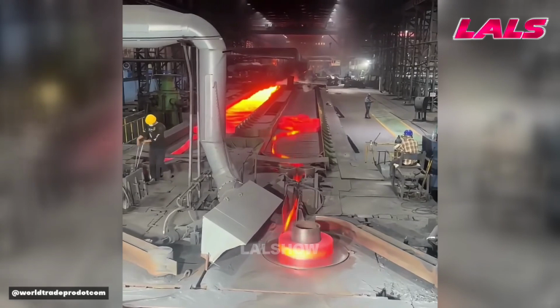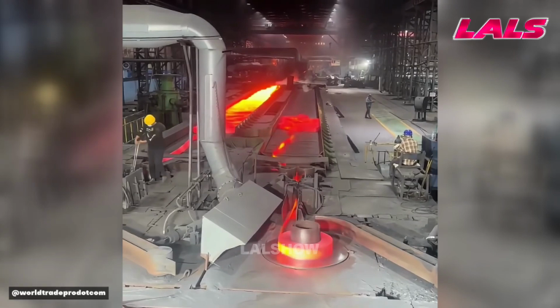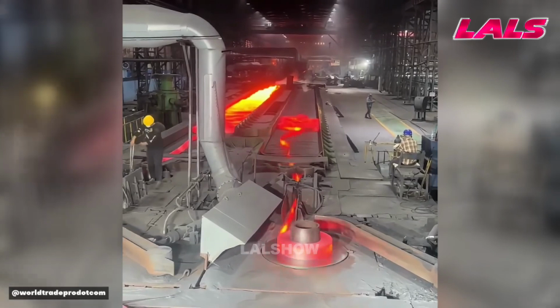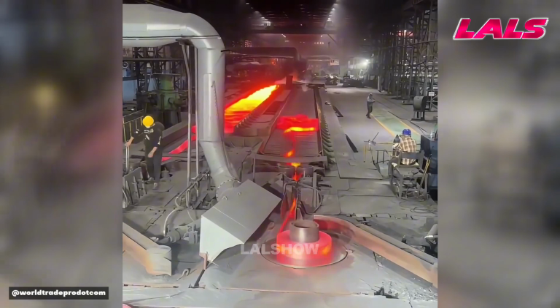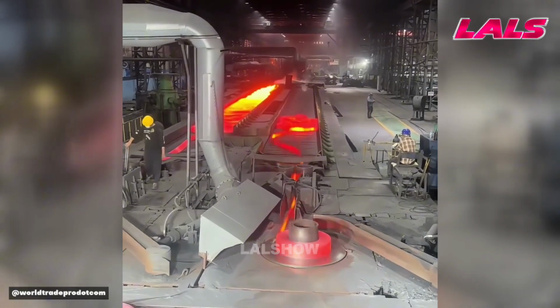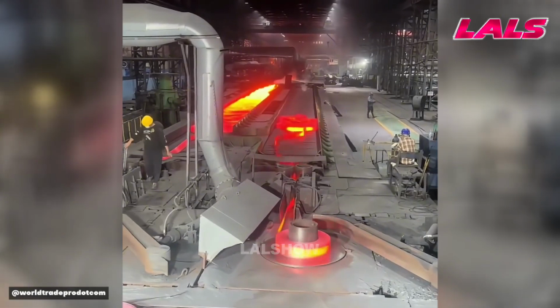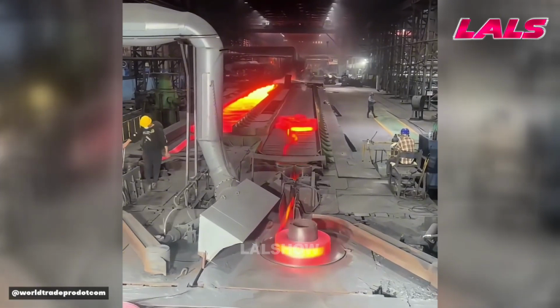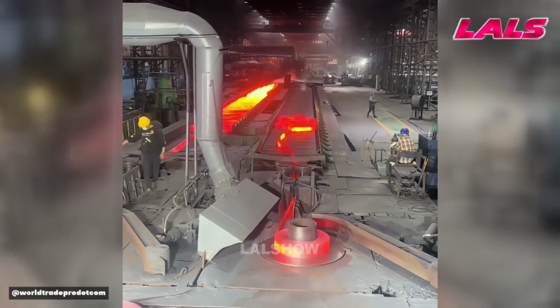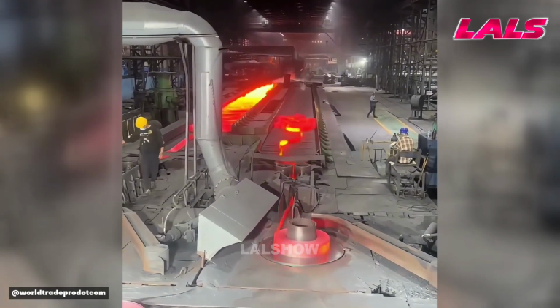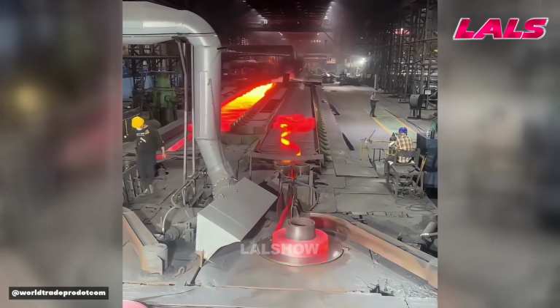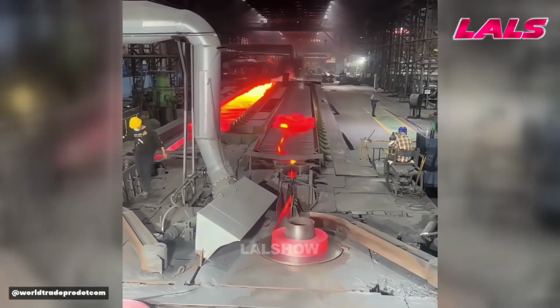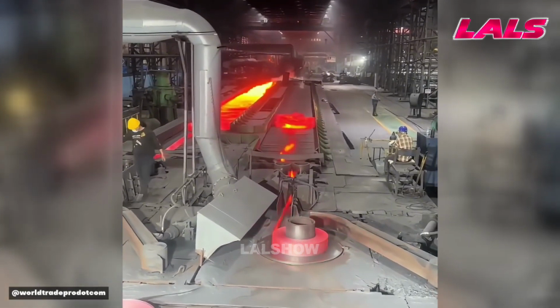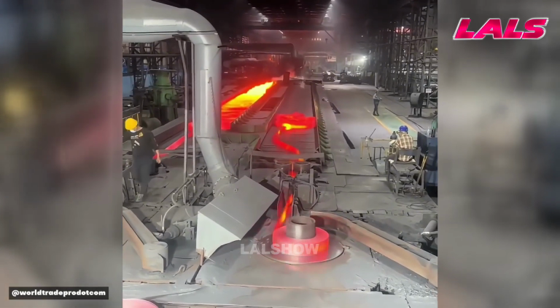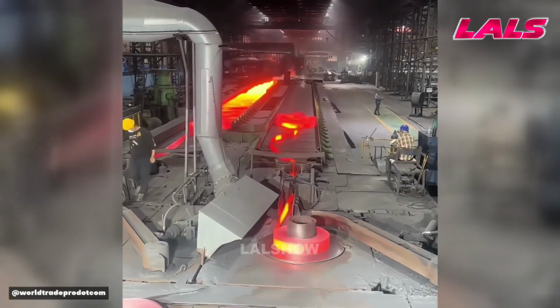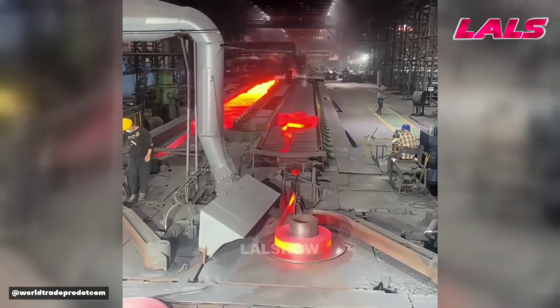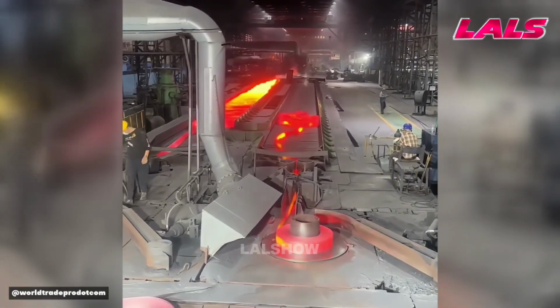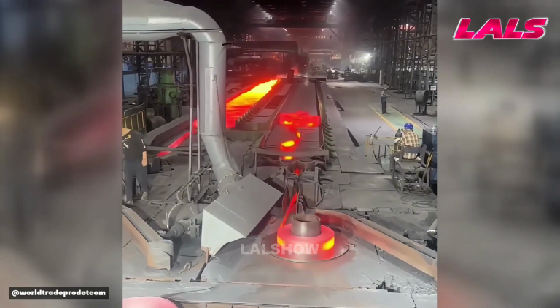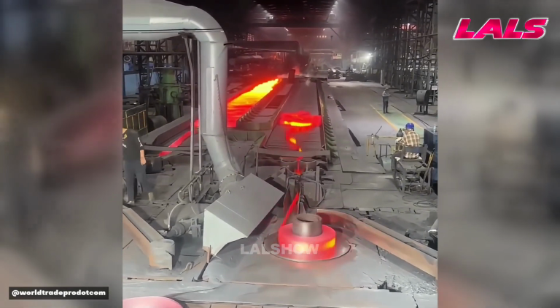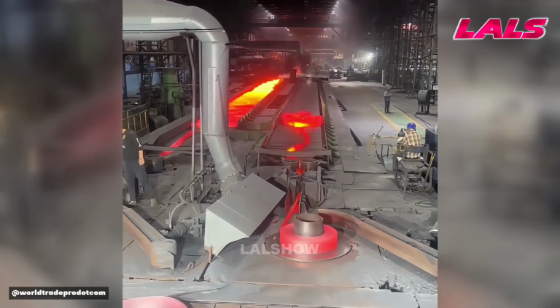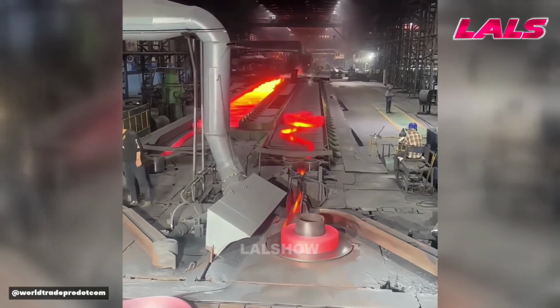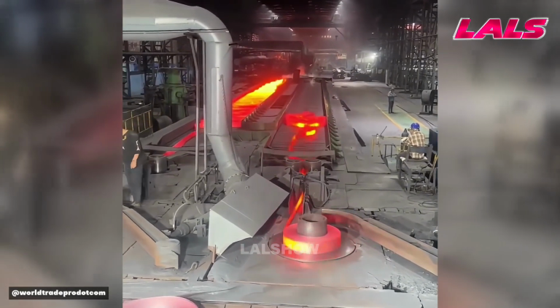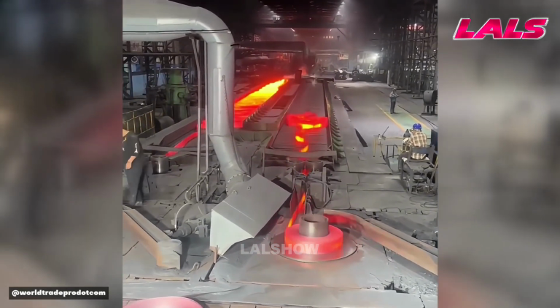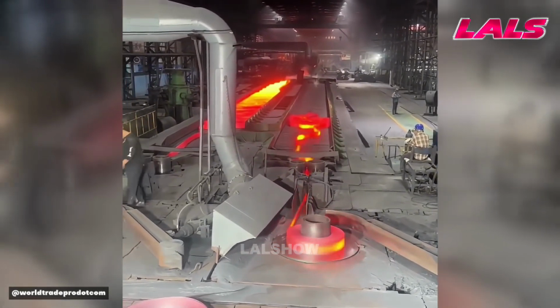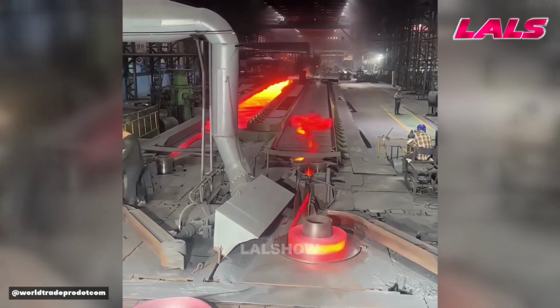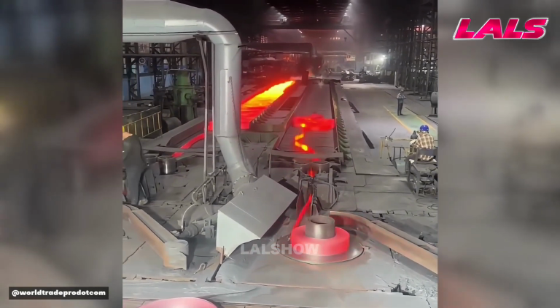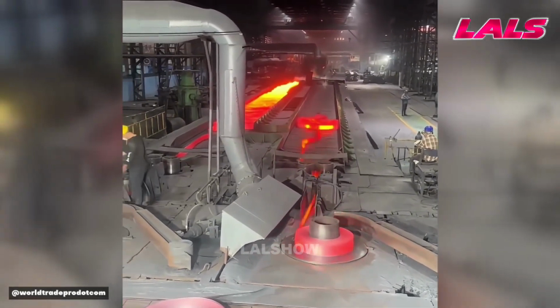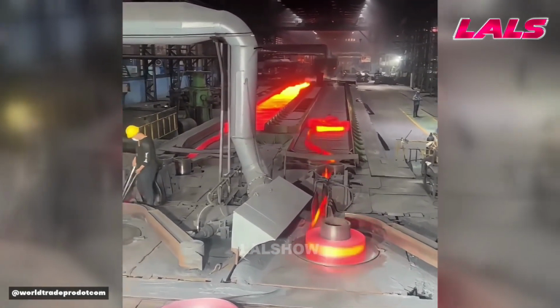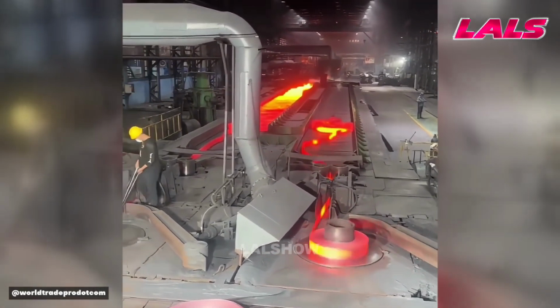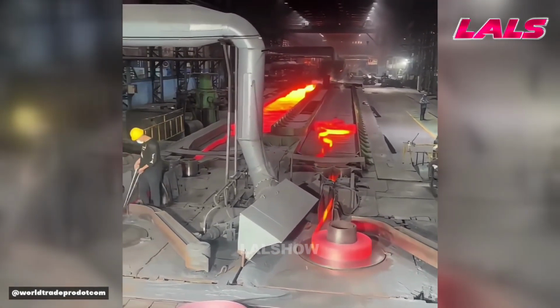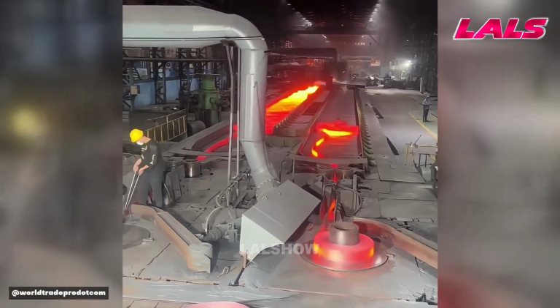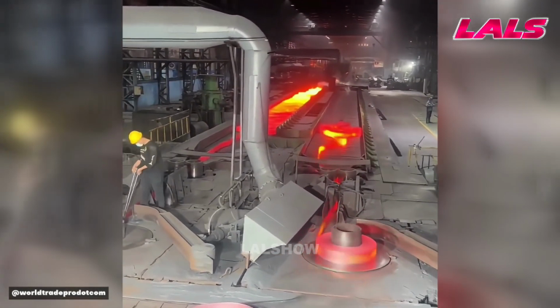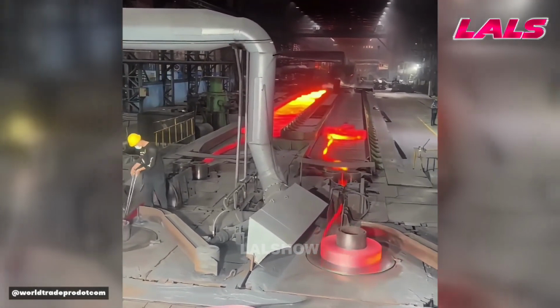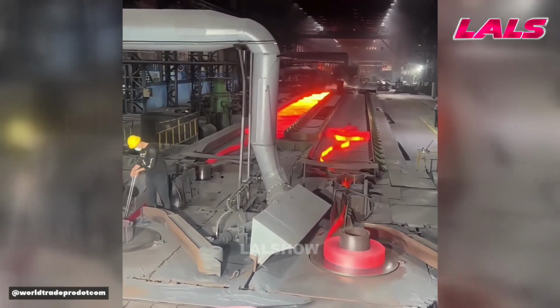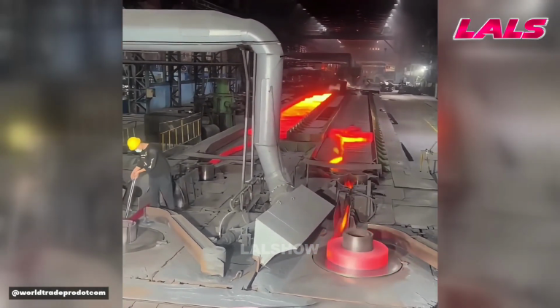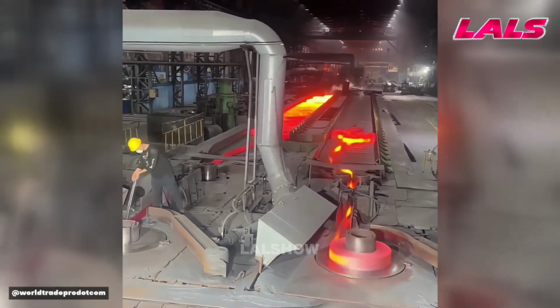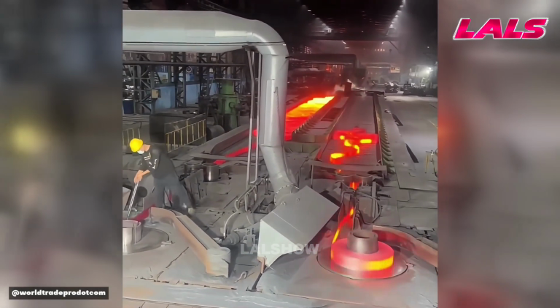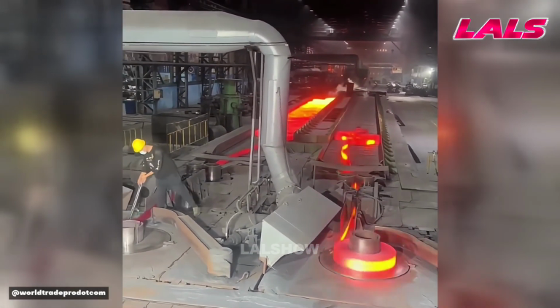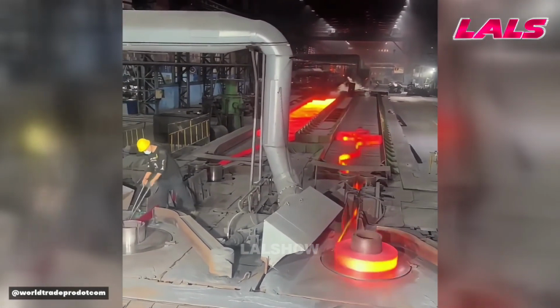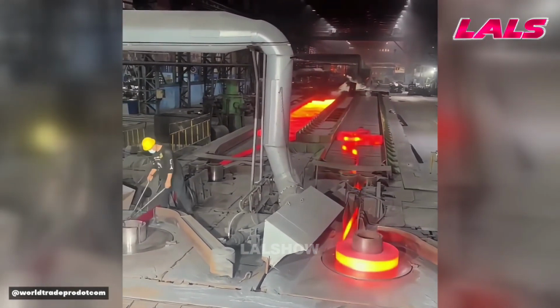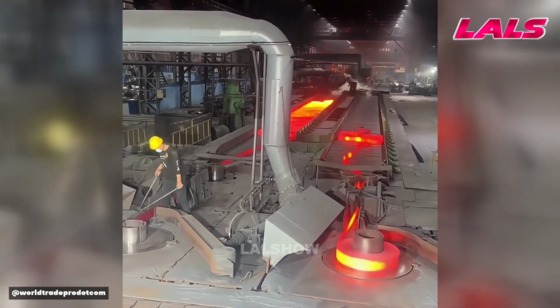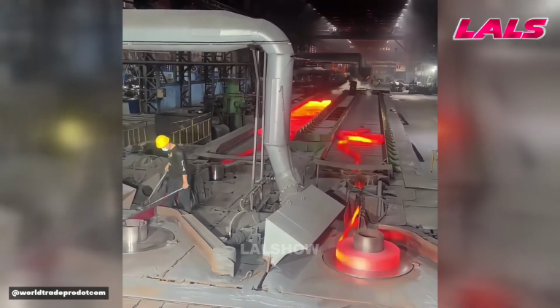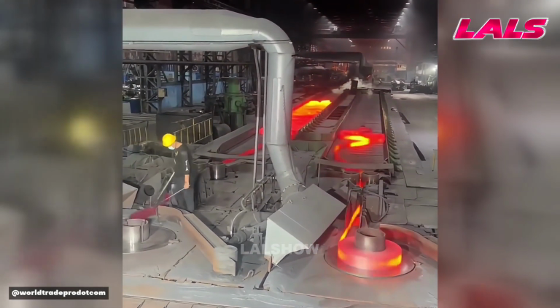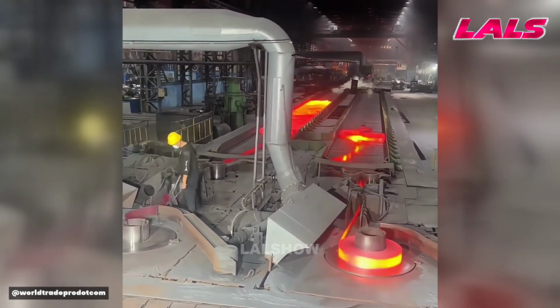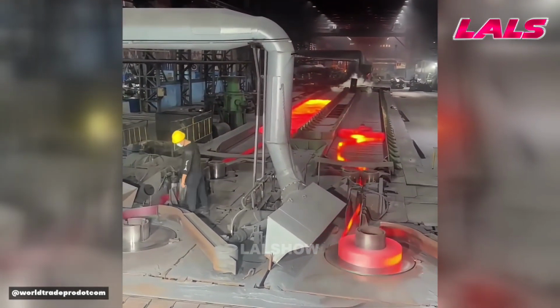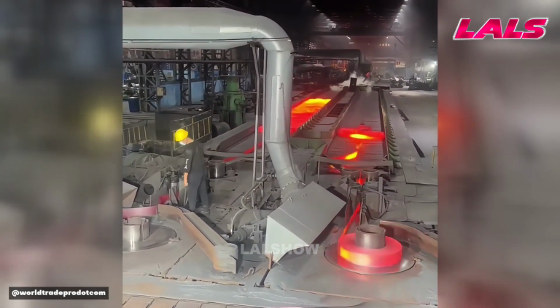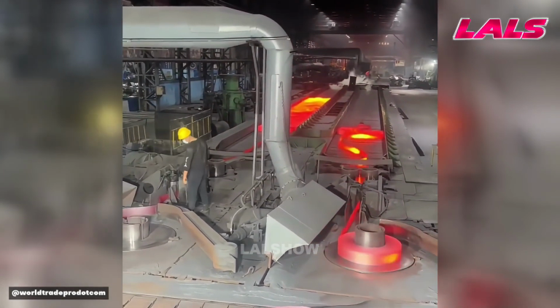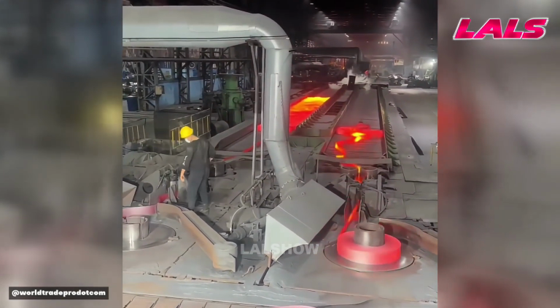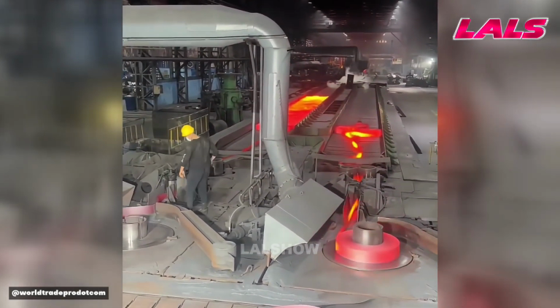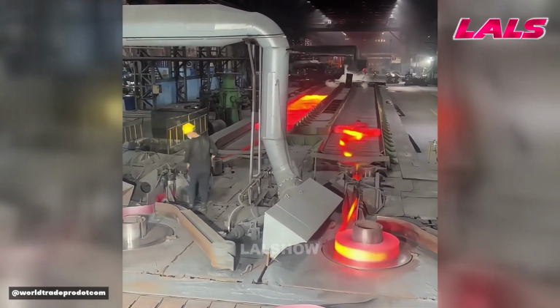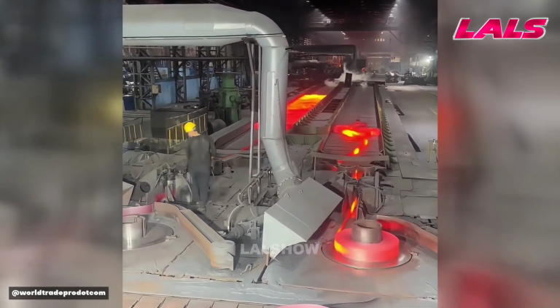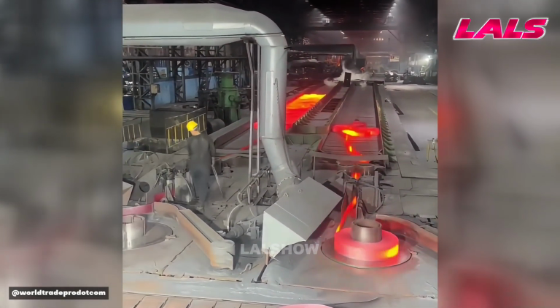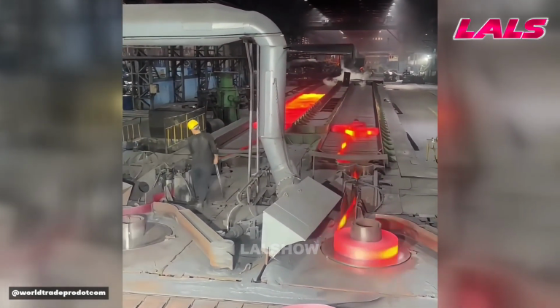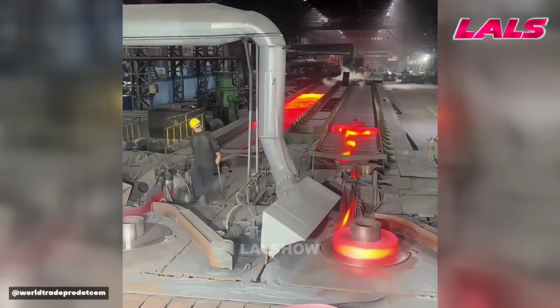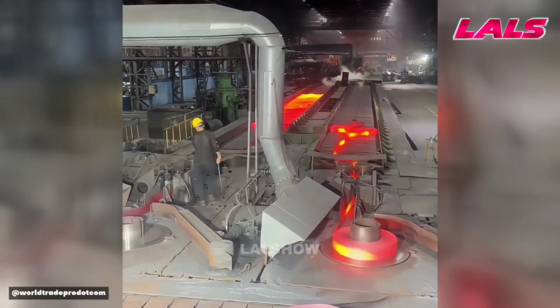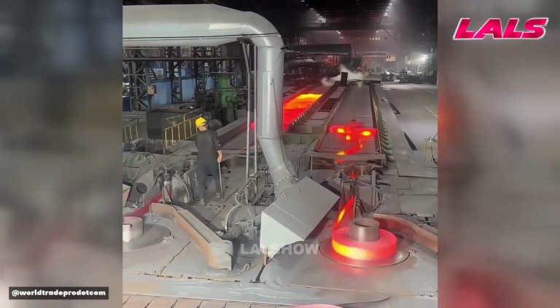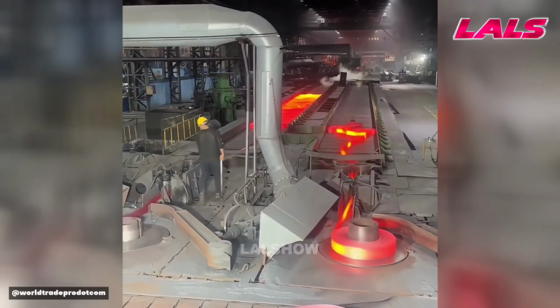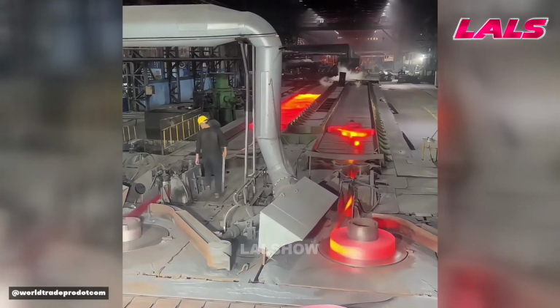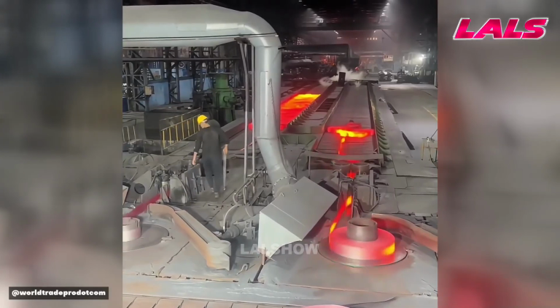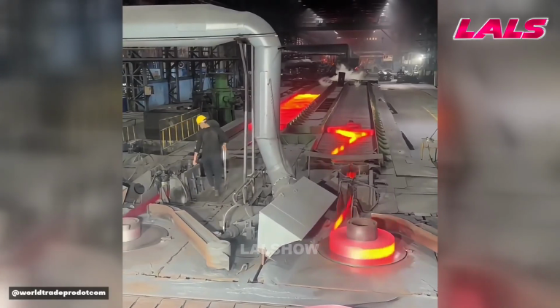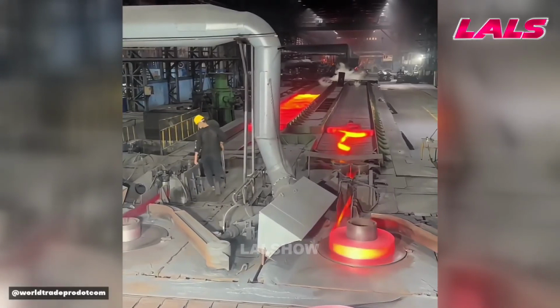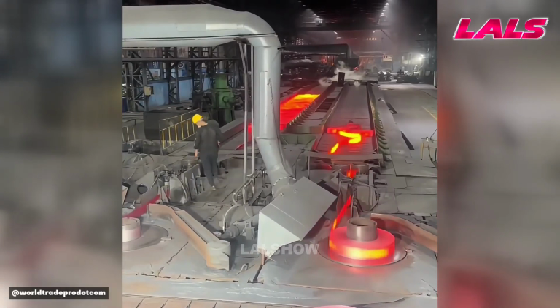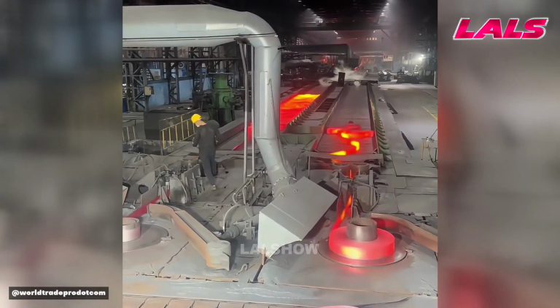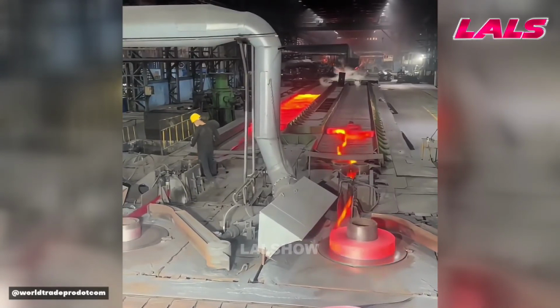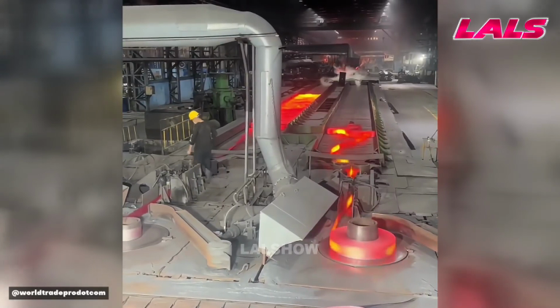A red hot metal strip is continuously formed into coiled rolls, making storage and transport much easier.